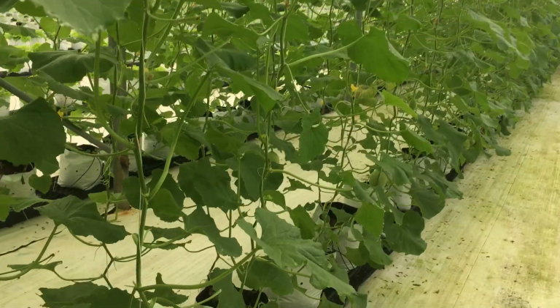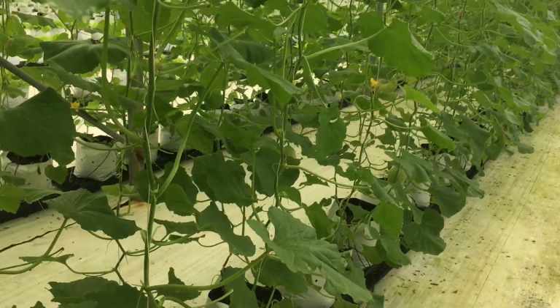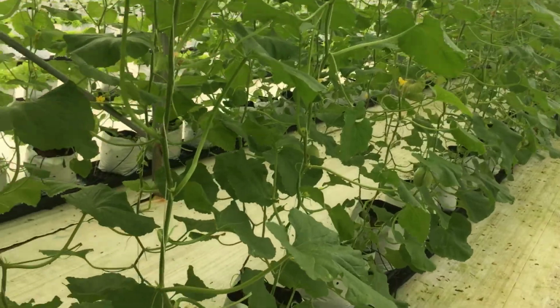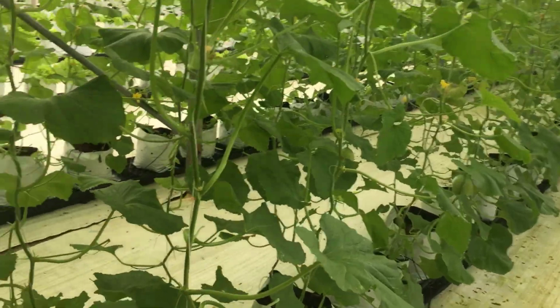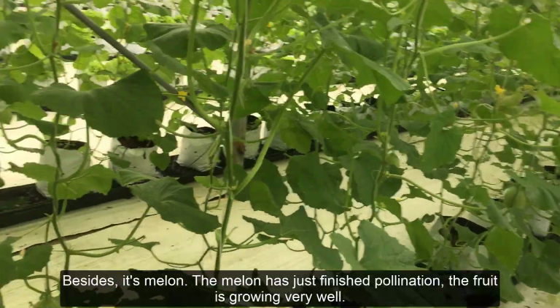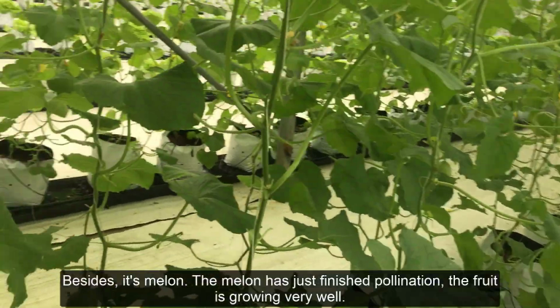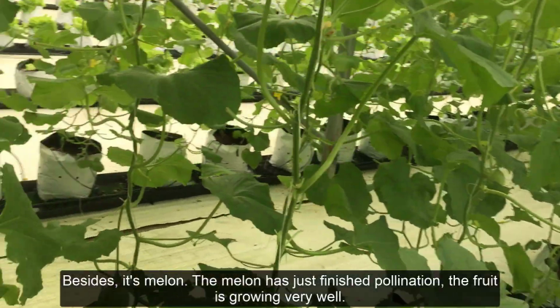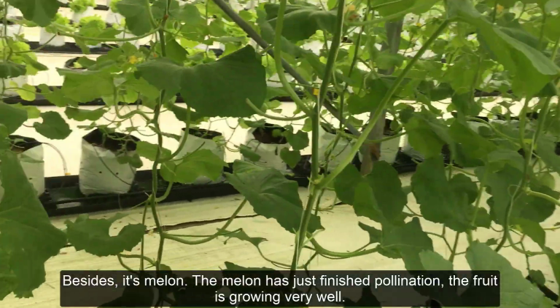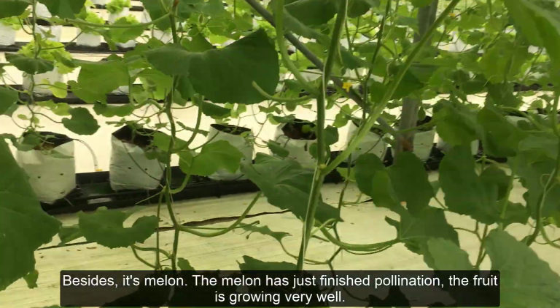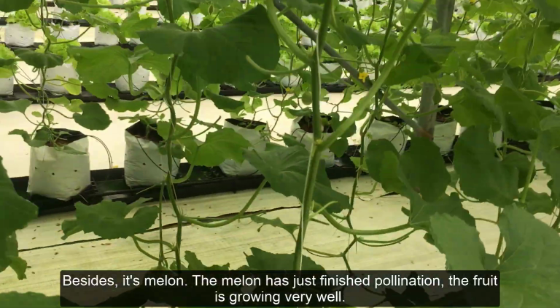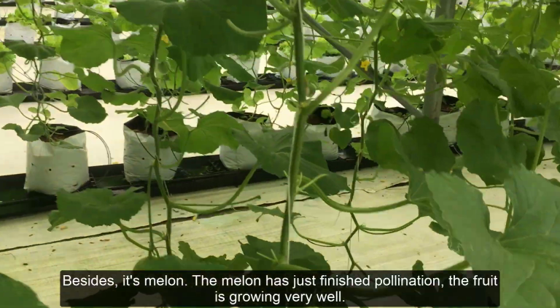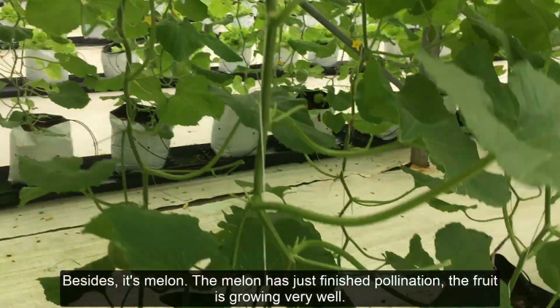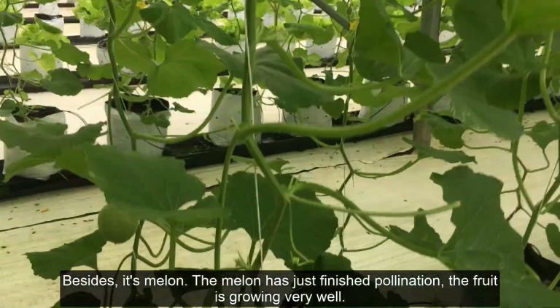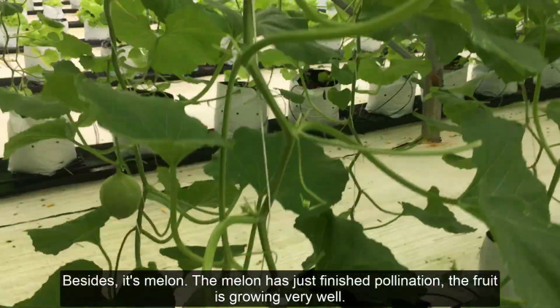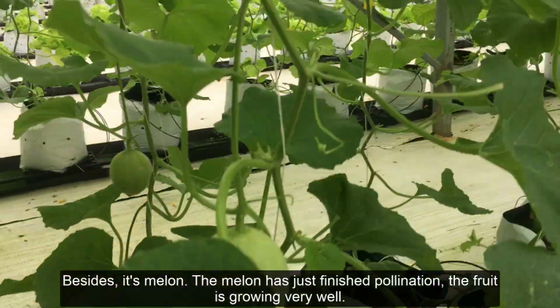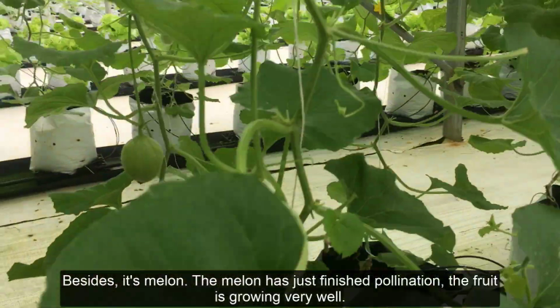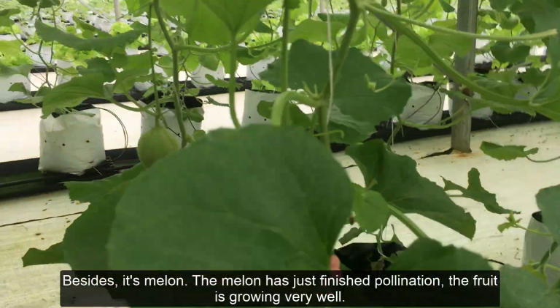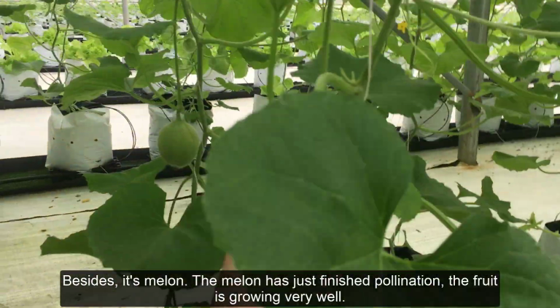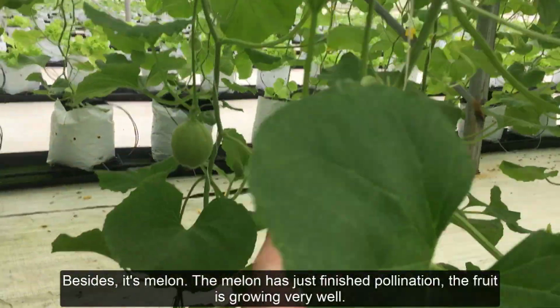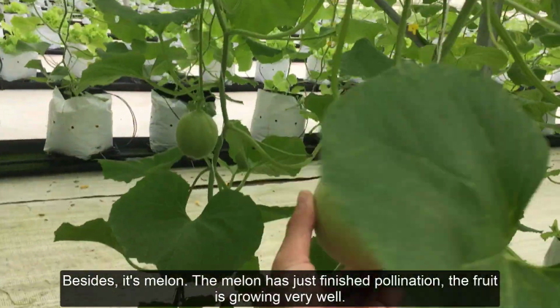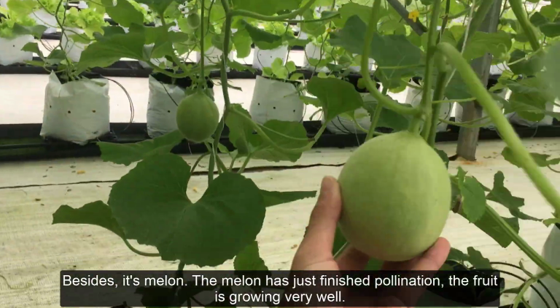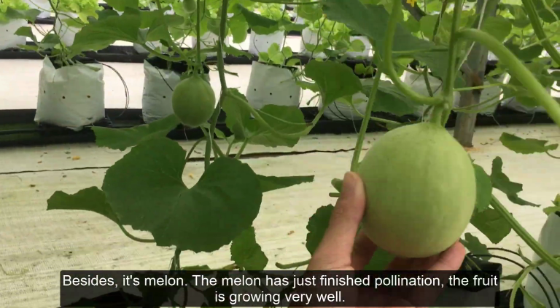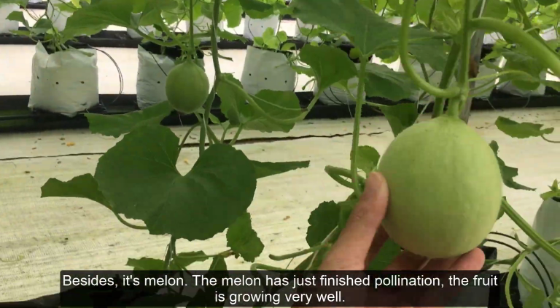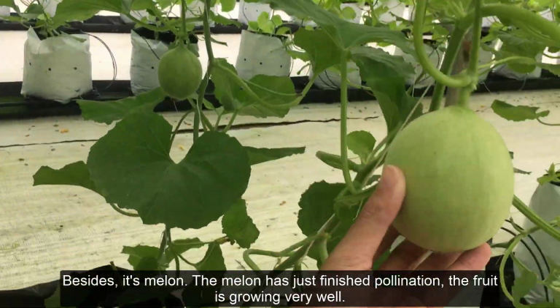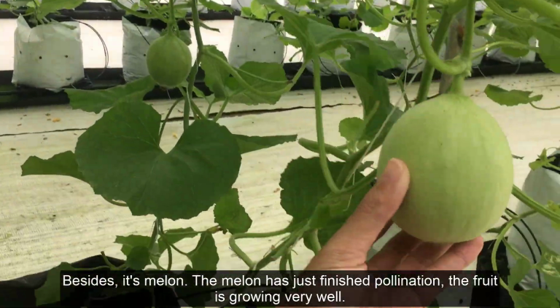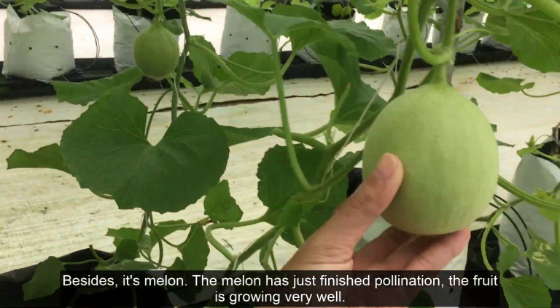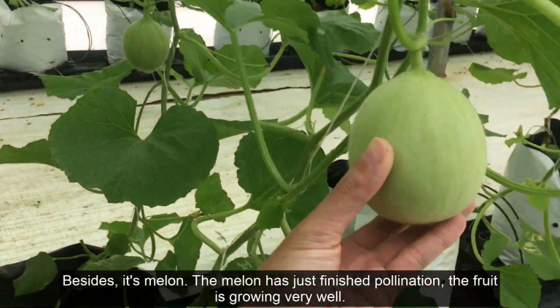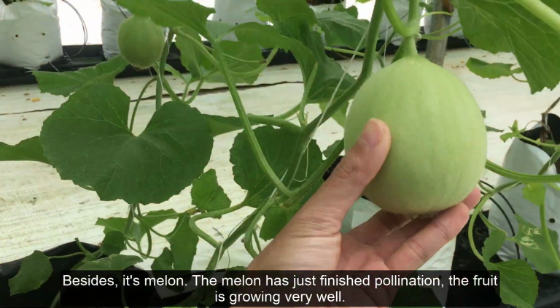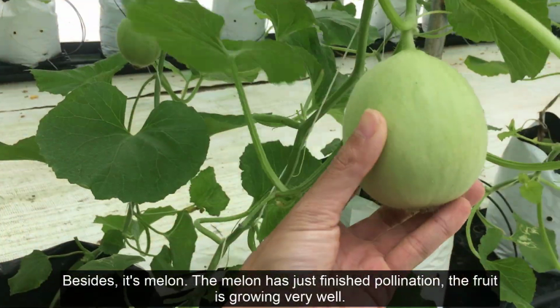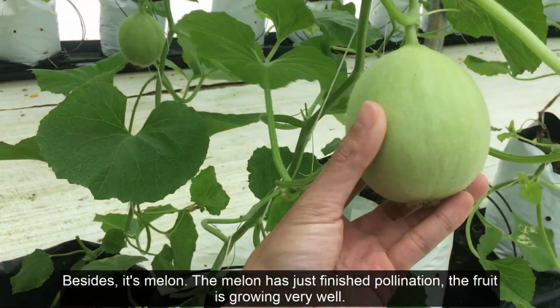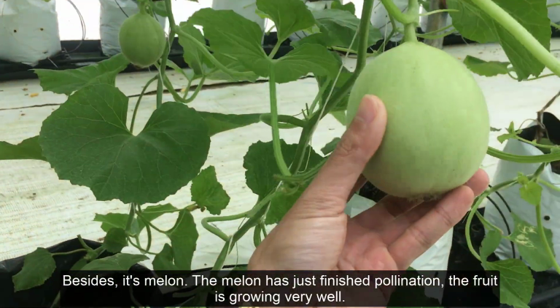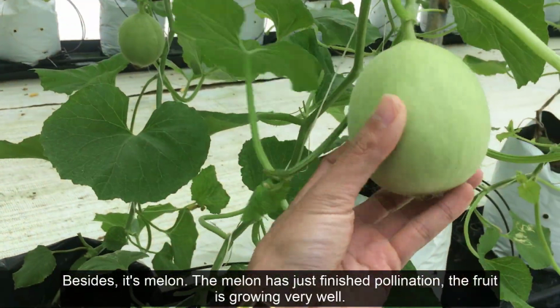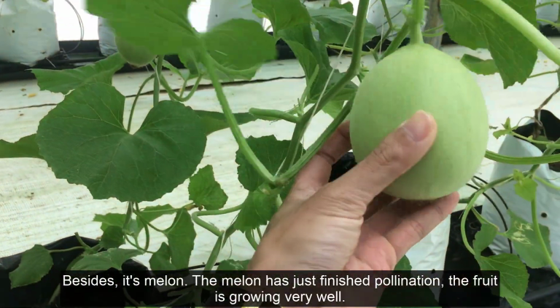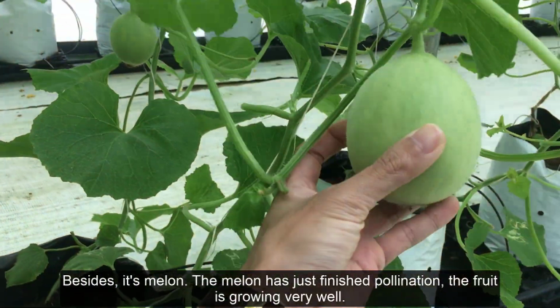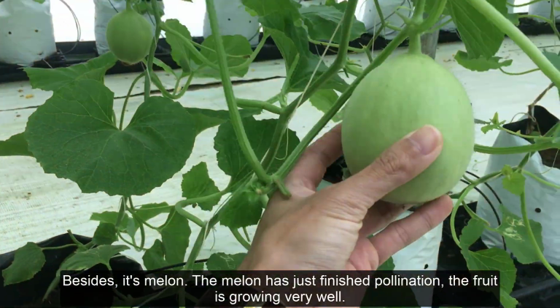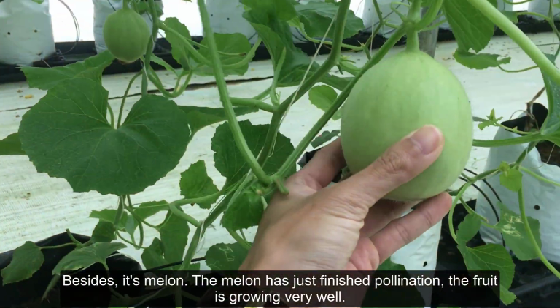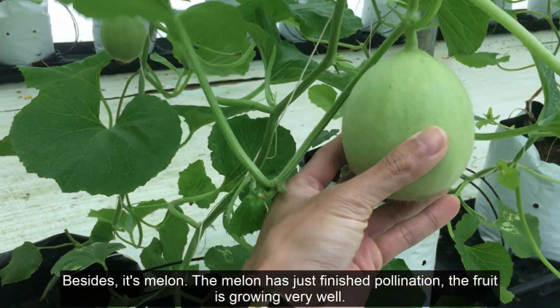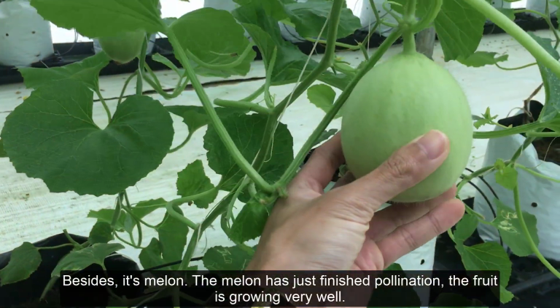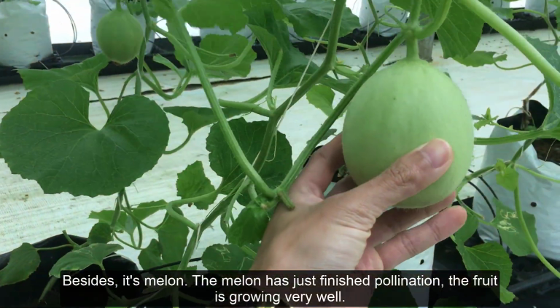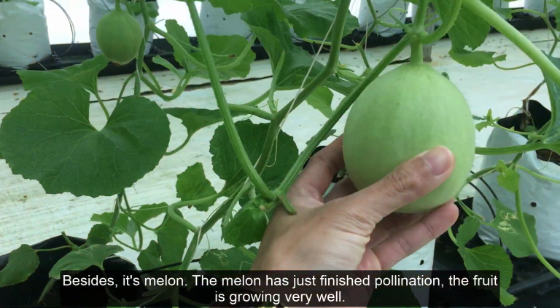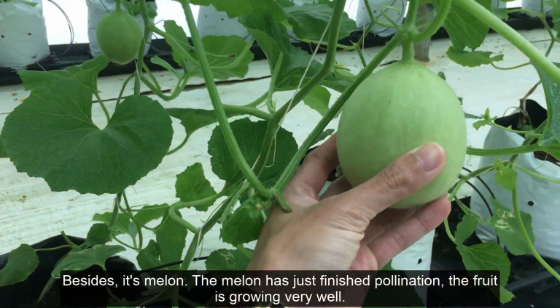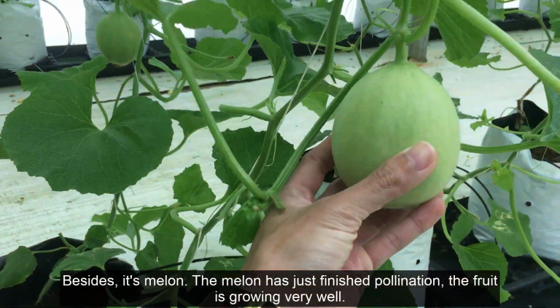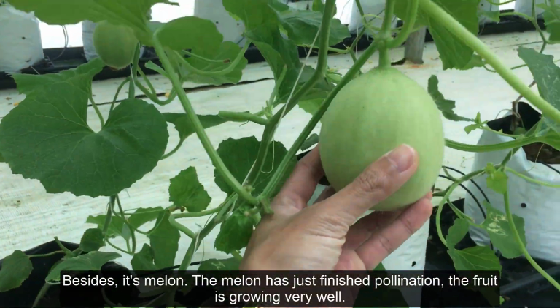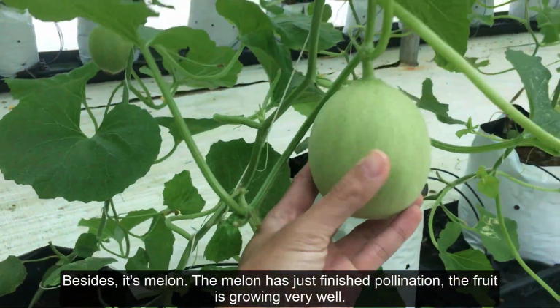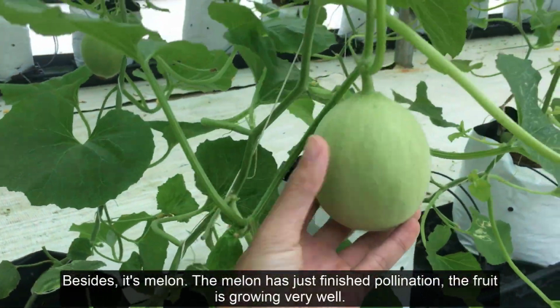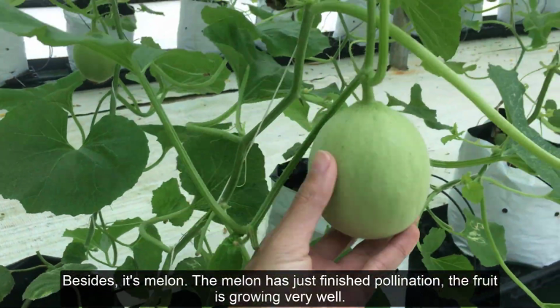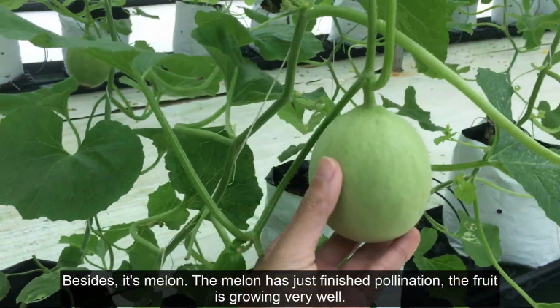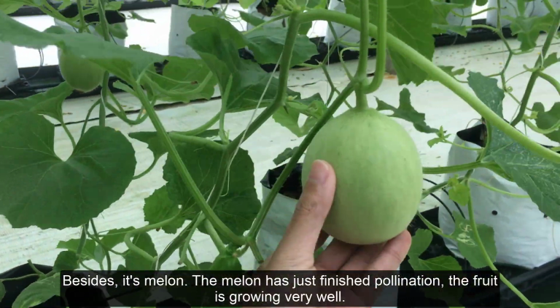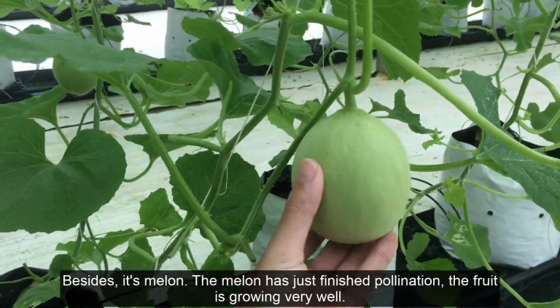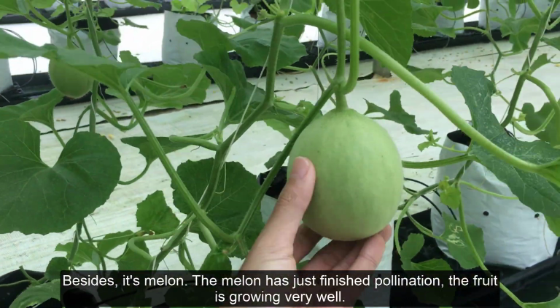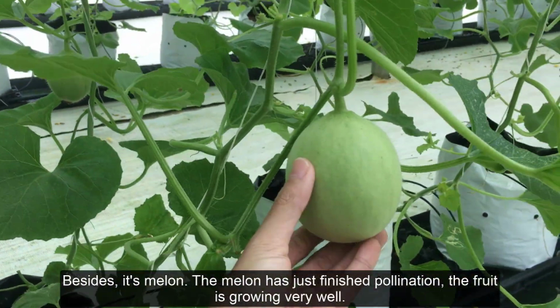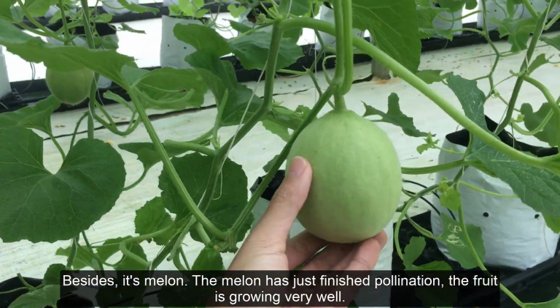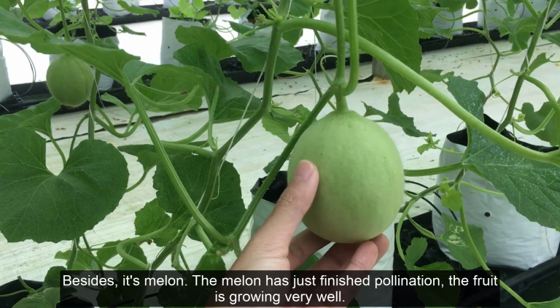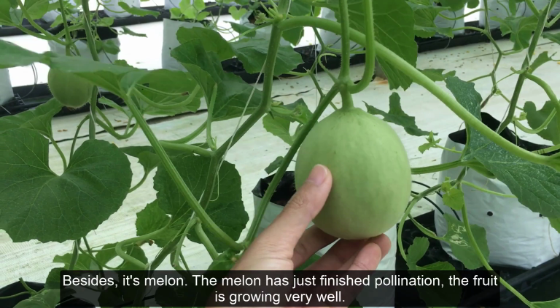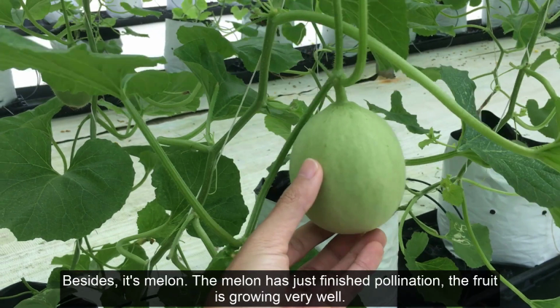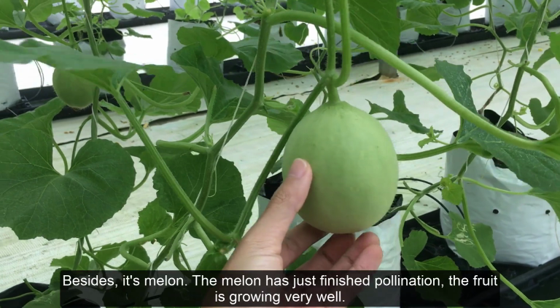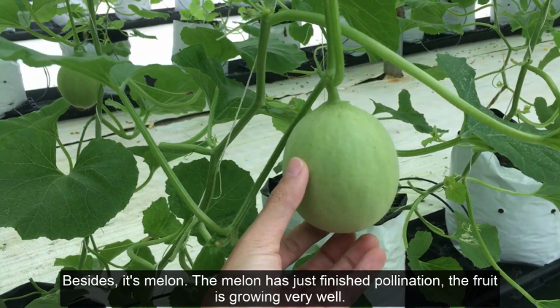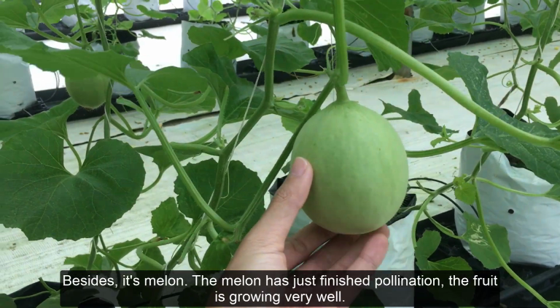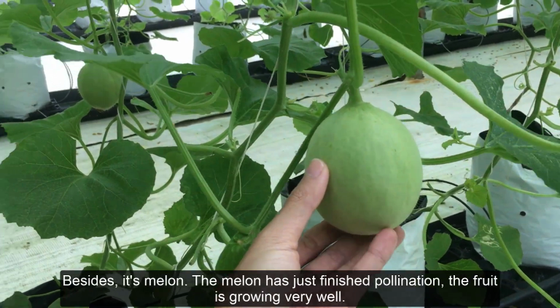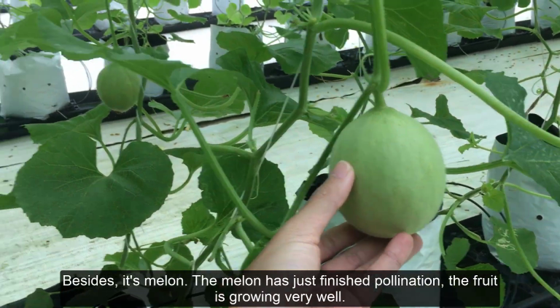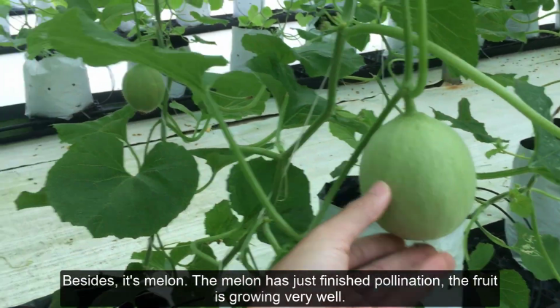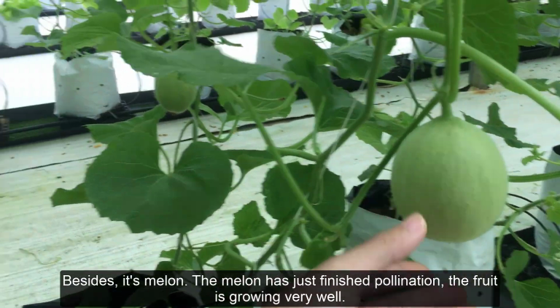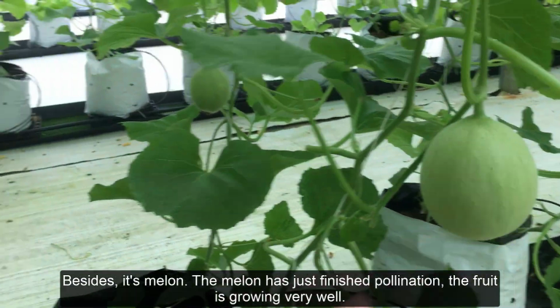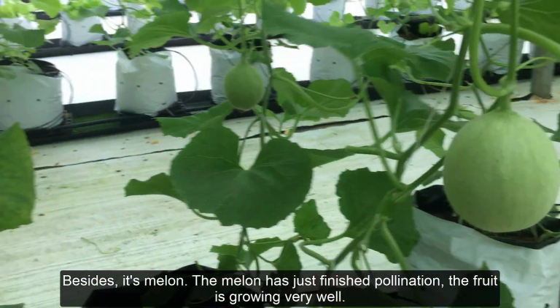Besides, here is the melon section. The melon has just finished pollination and the fruit is growing very well.